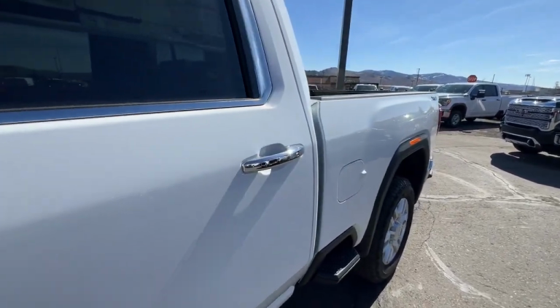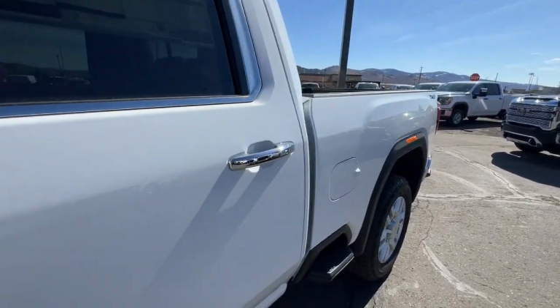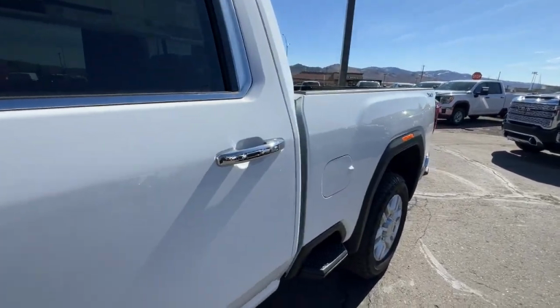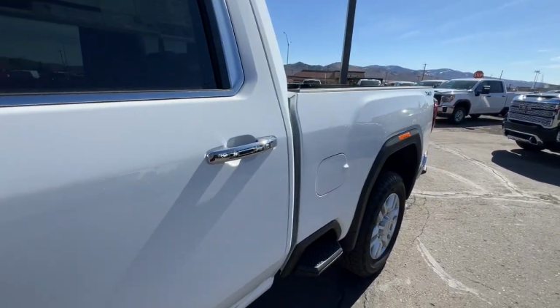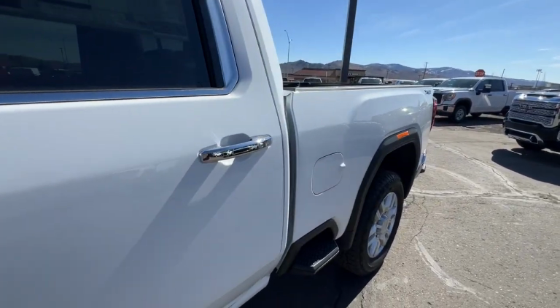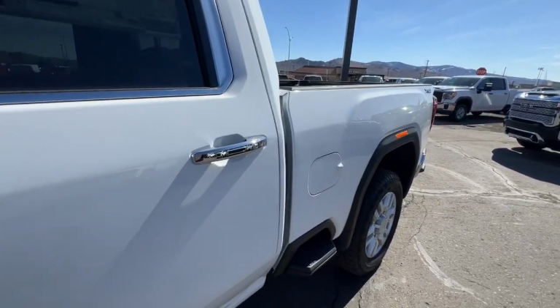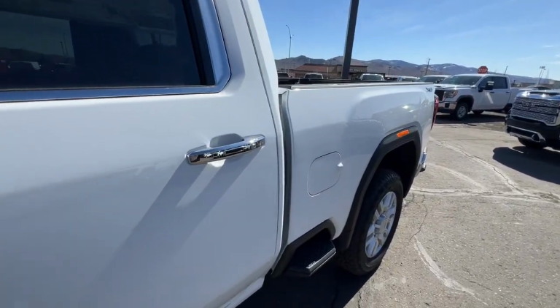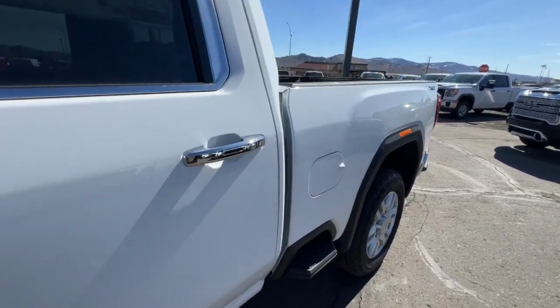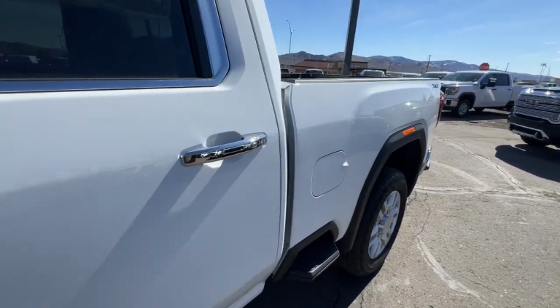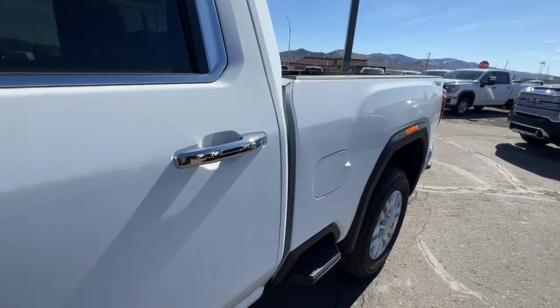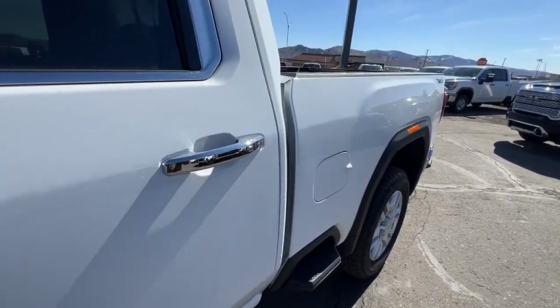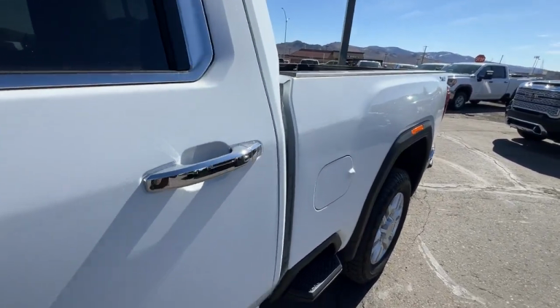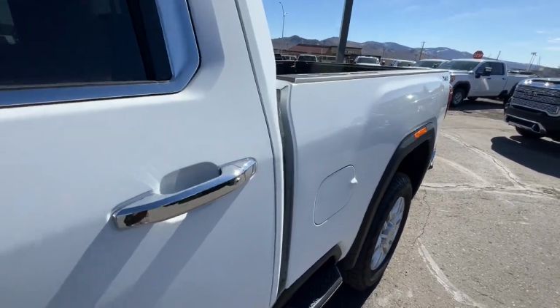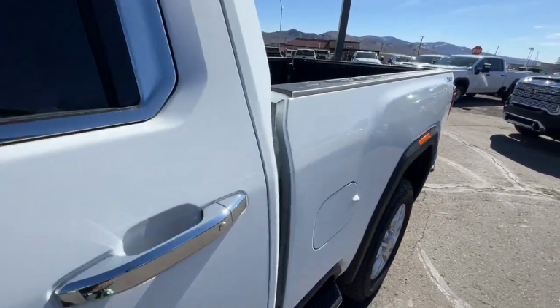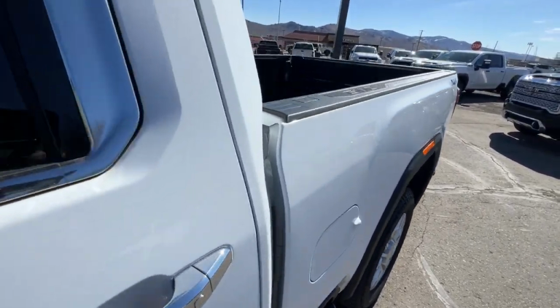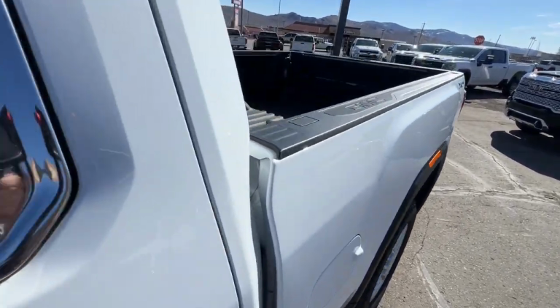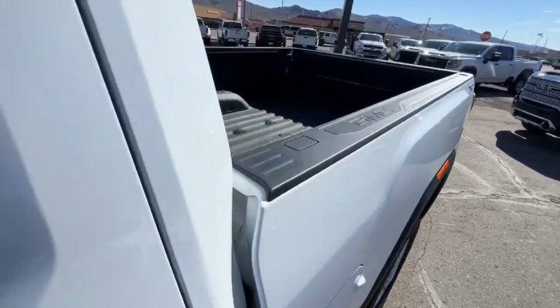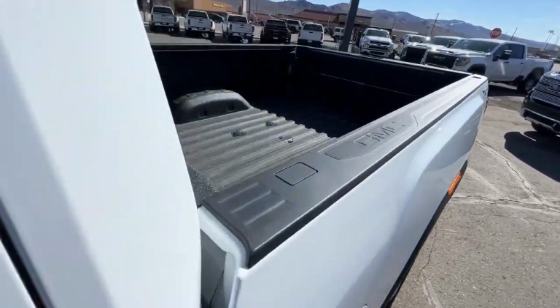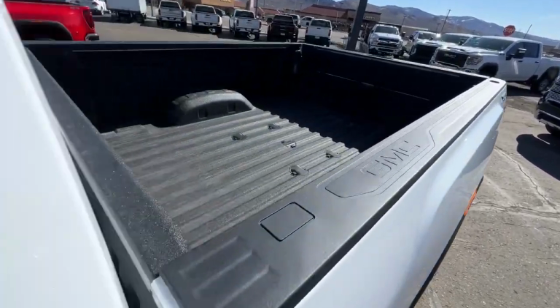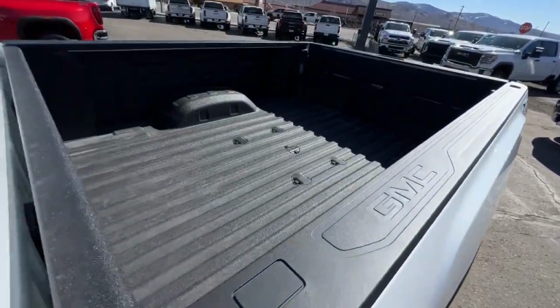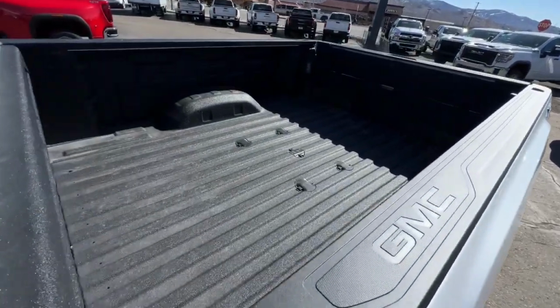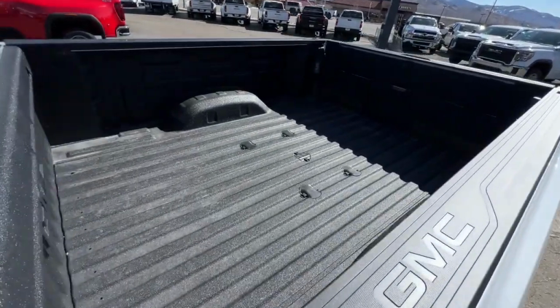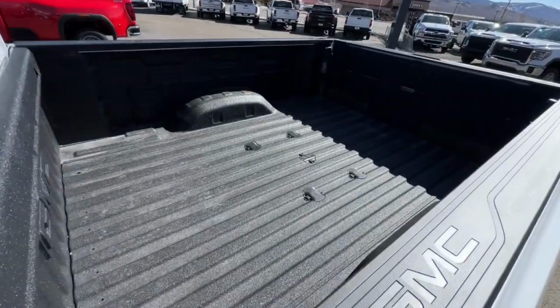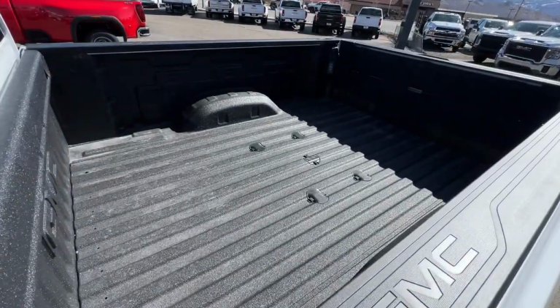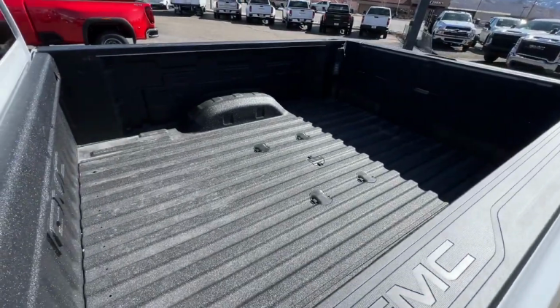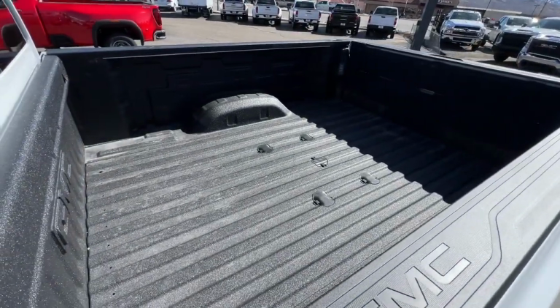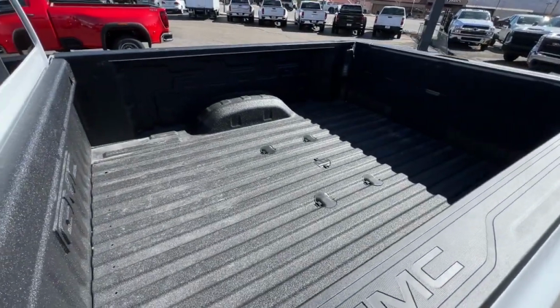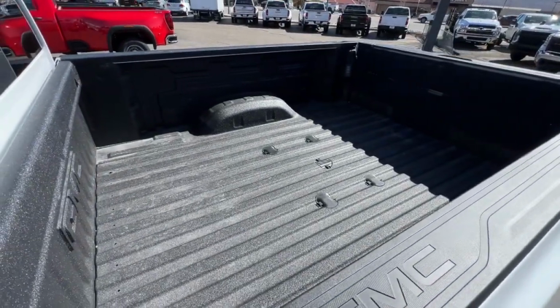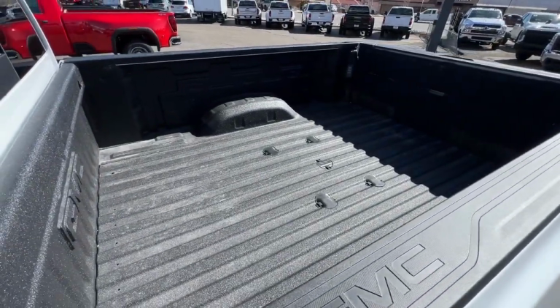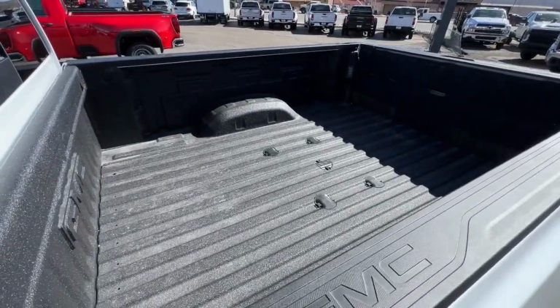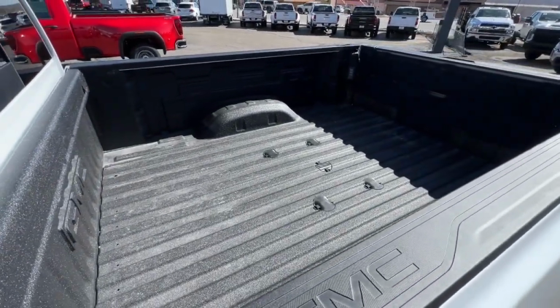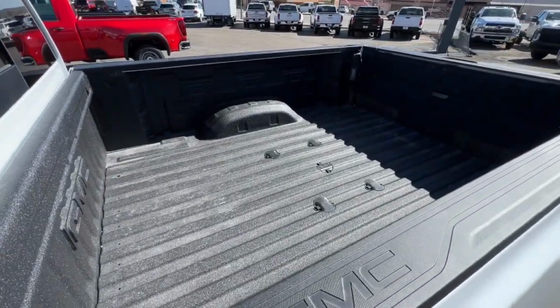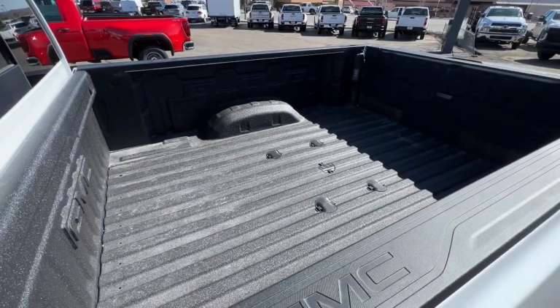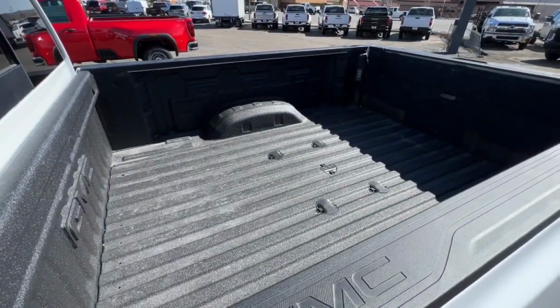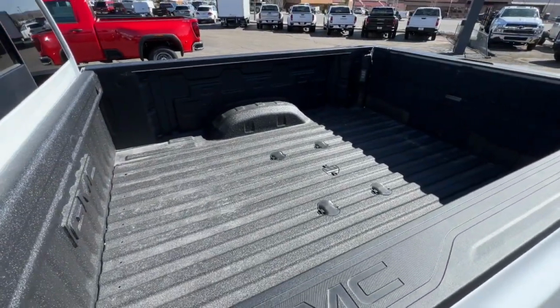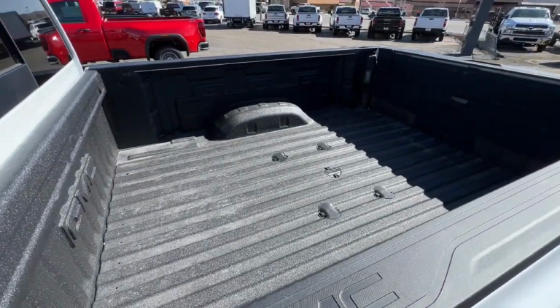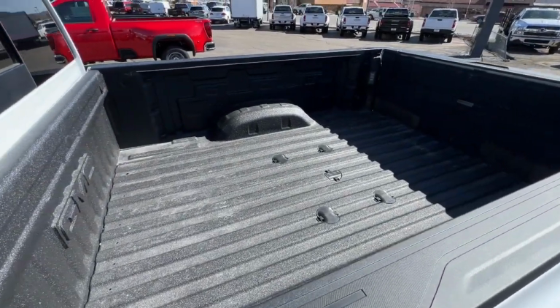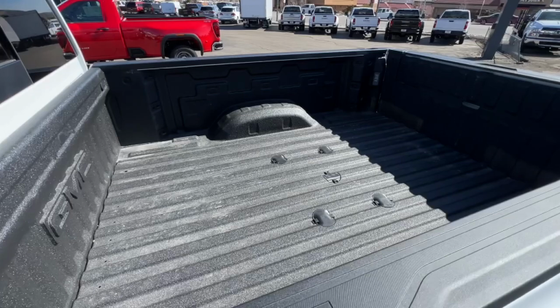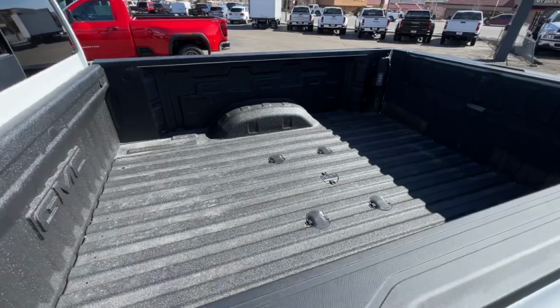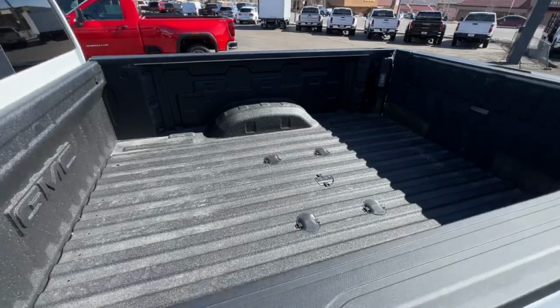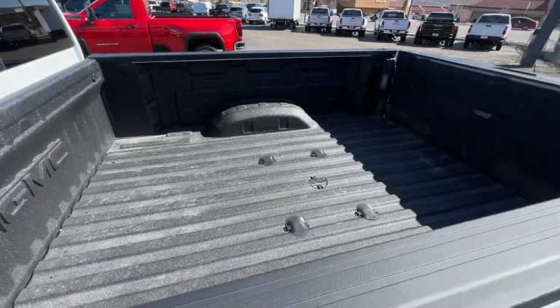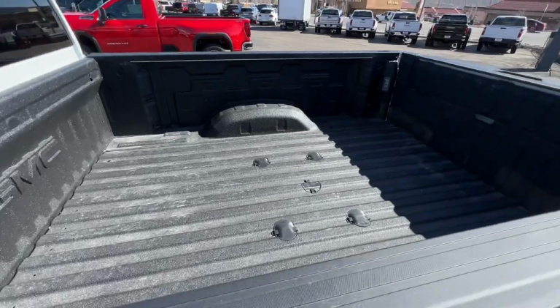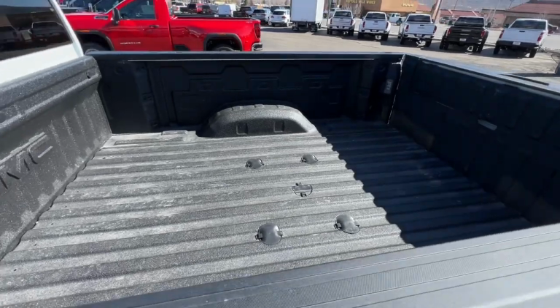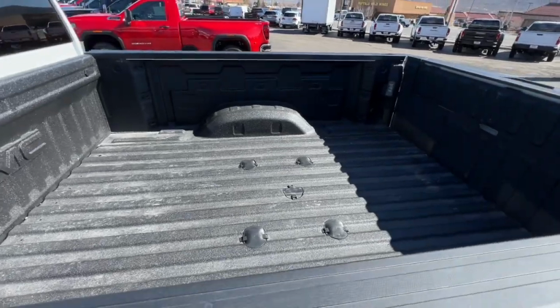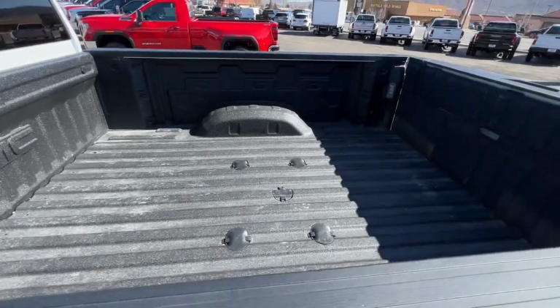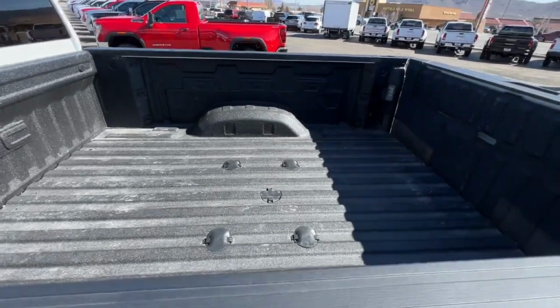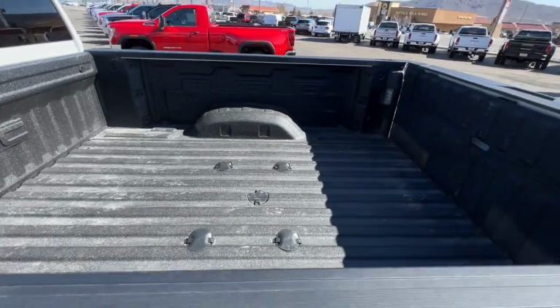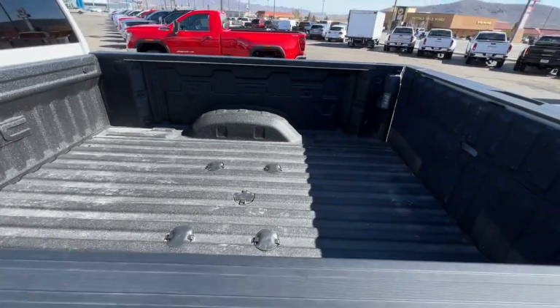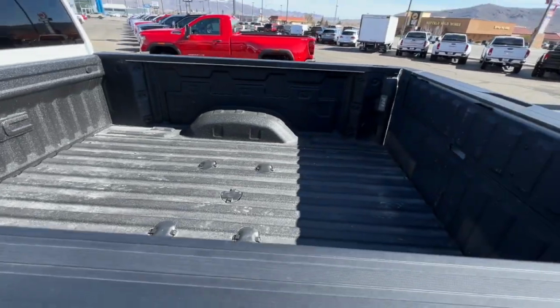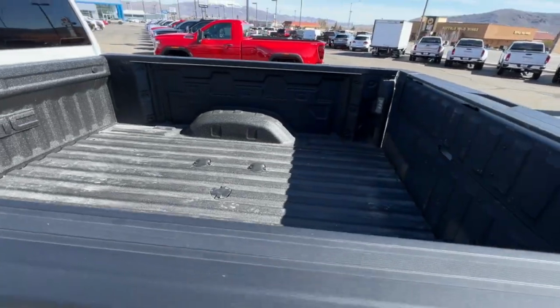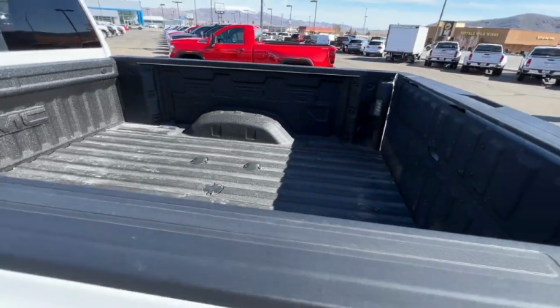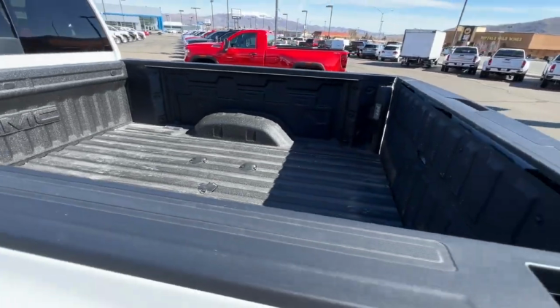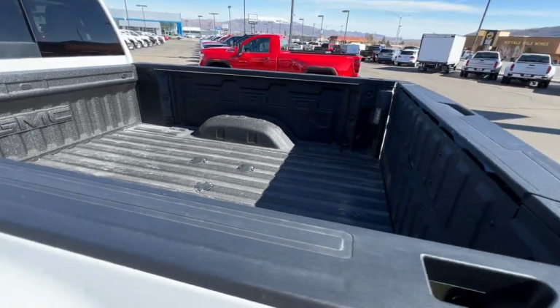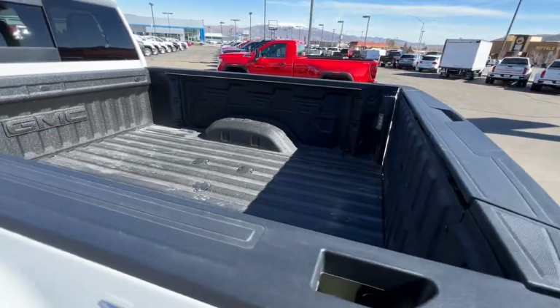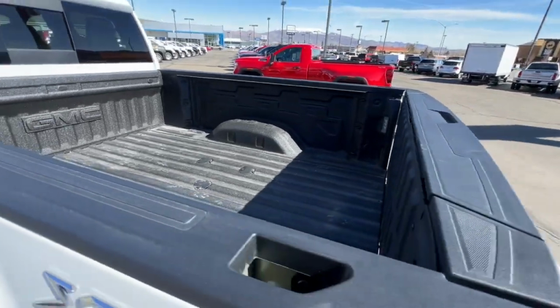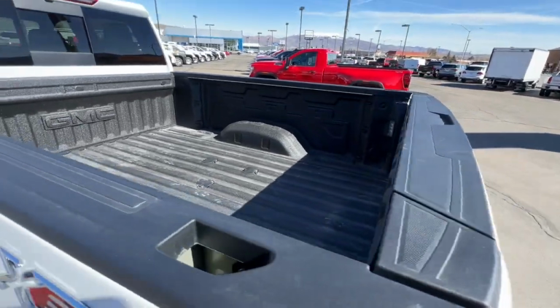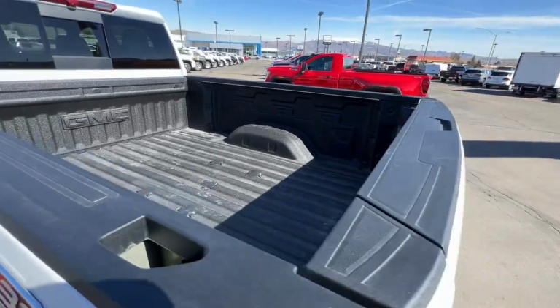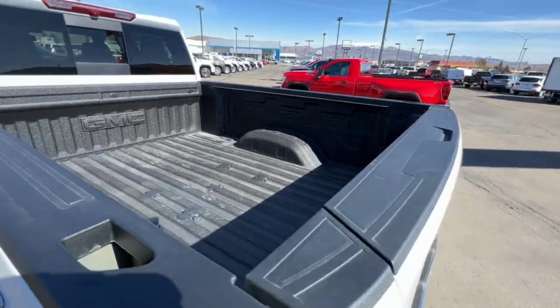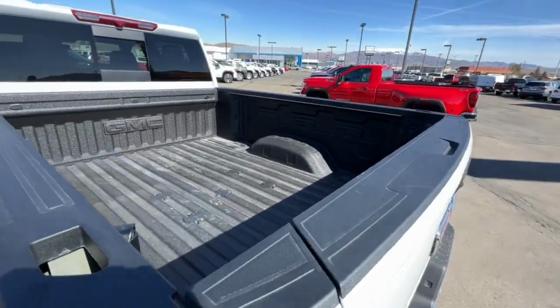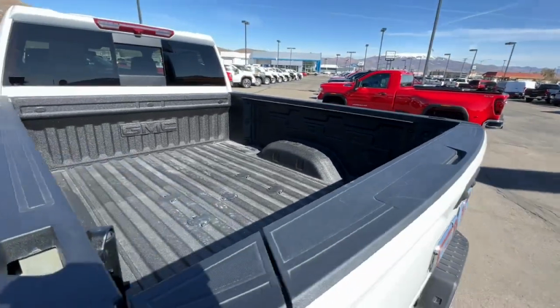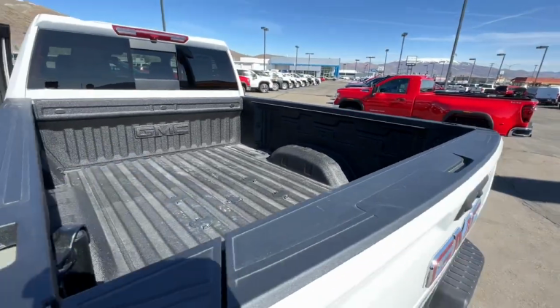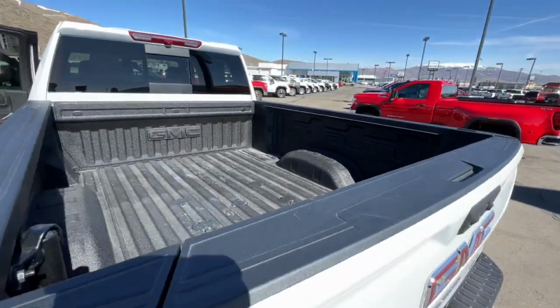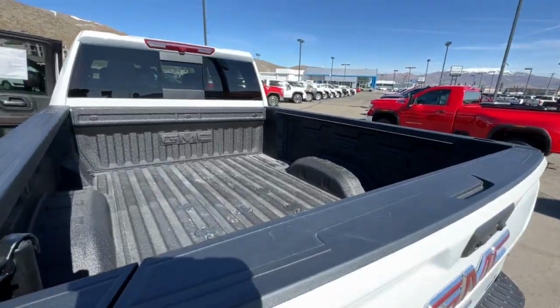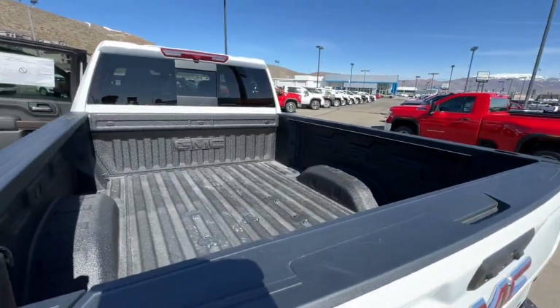Premium sound system, remote engine start, power passenger seat, satellite radio, fog lamps.